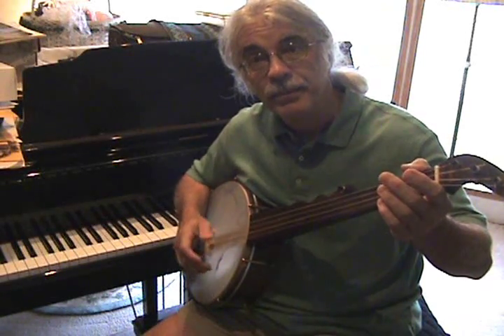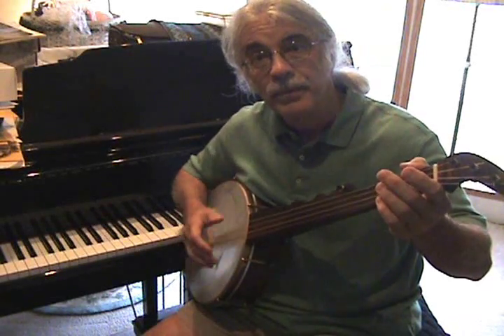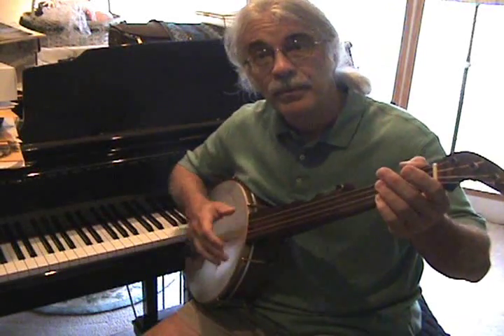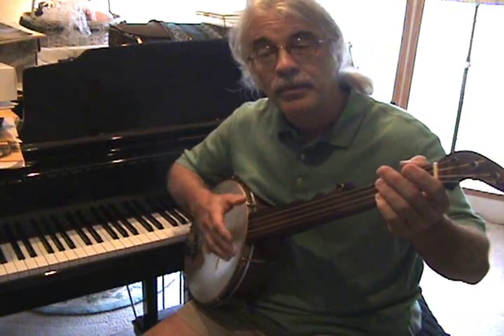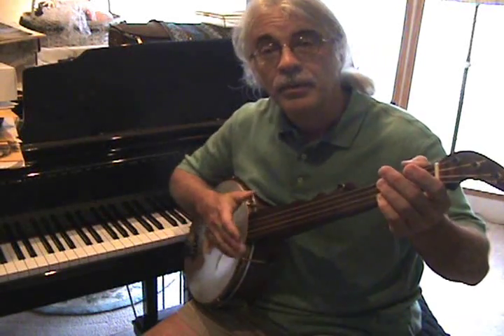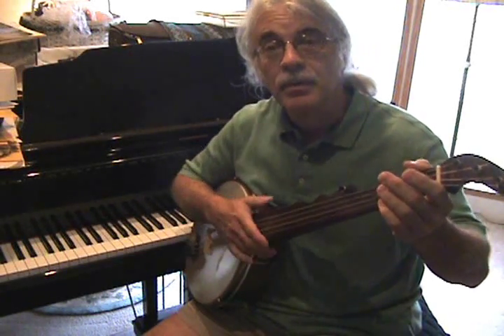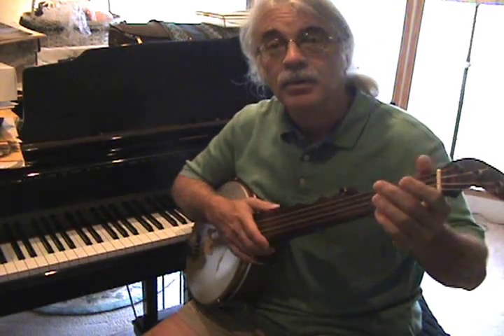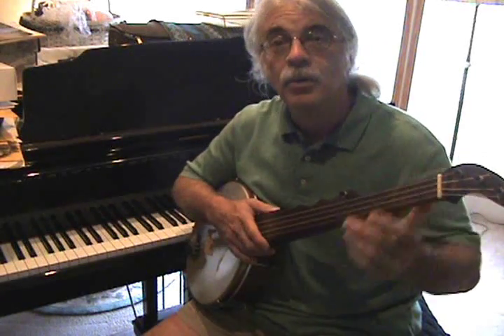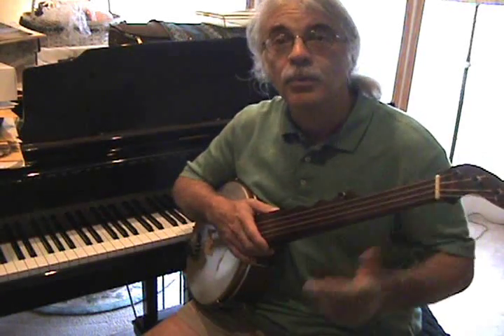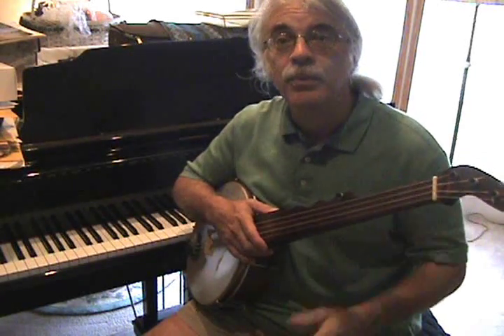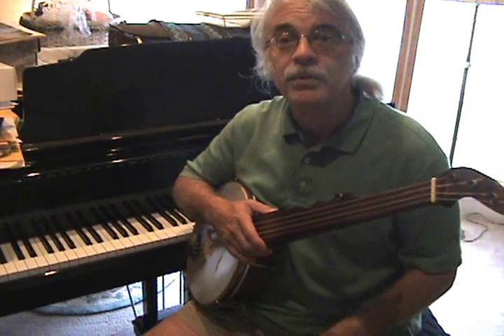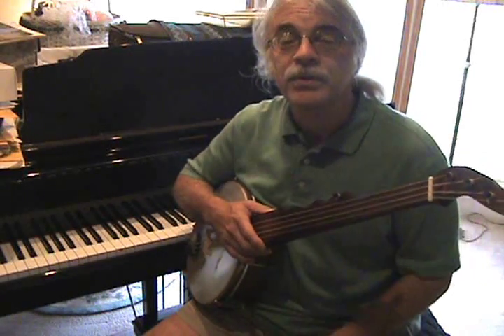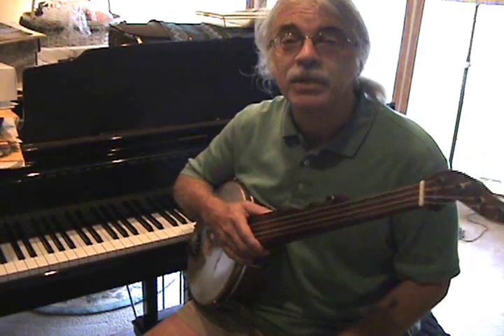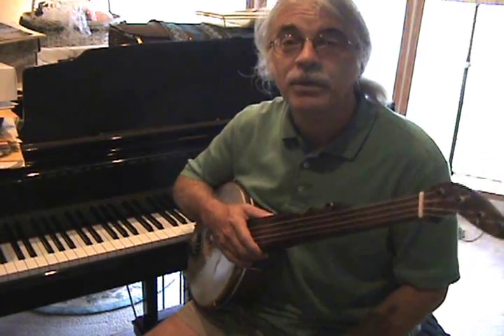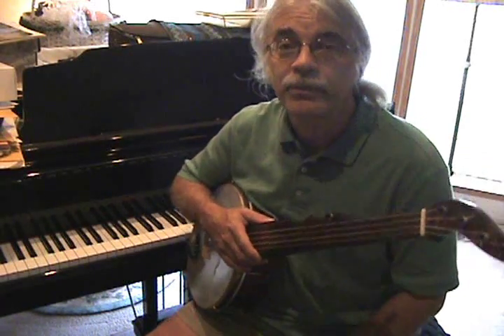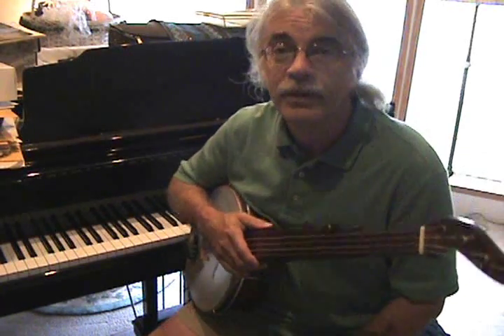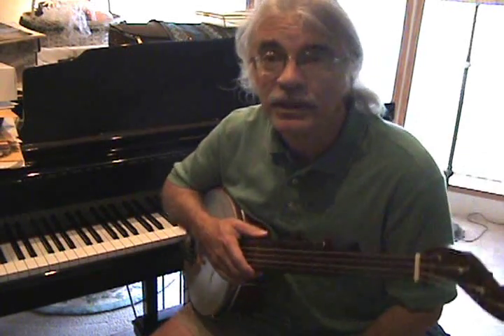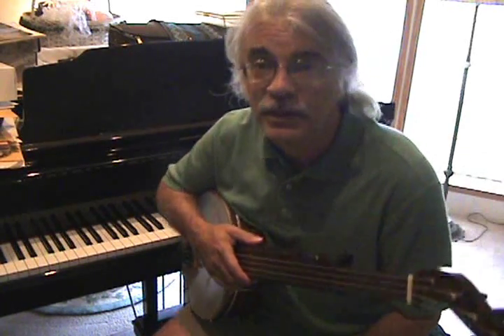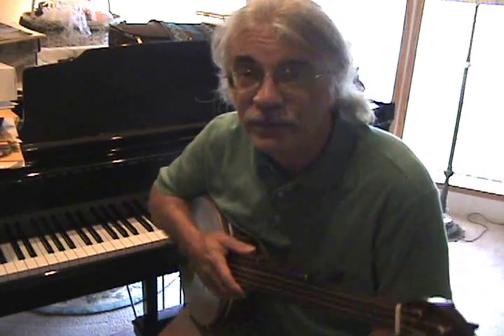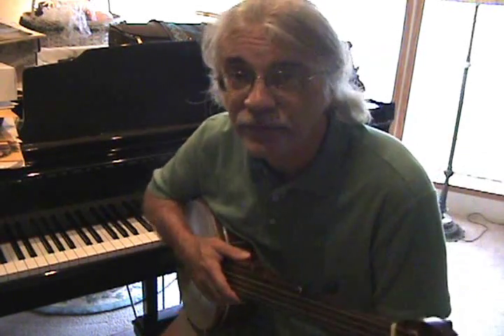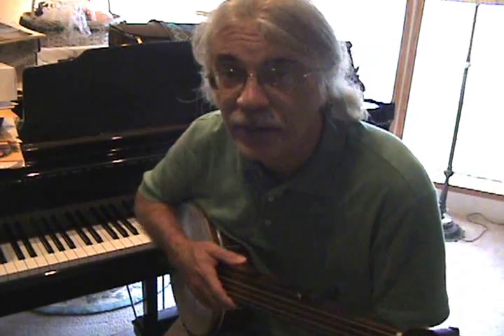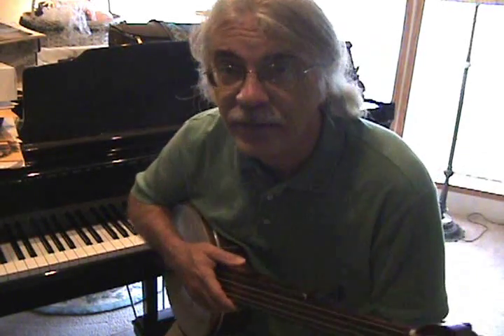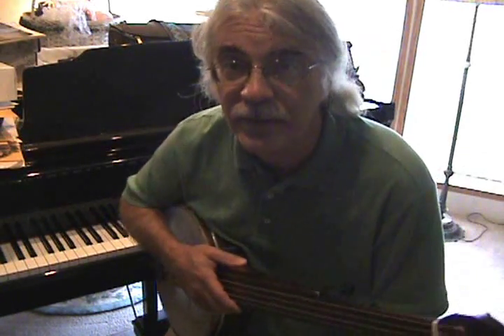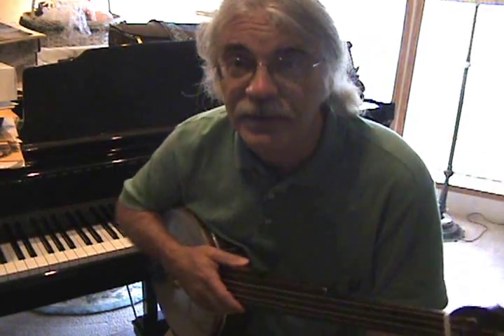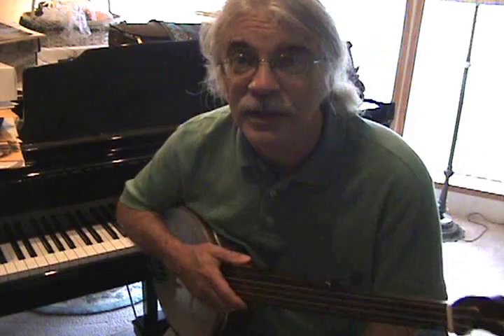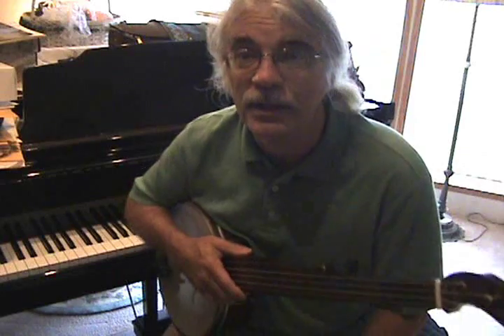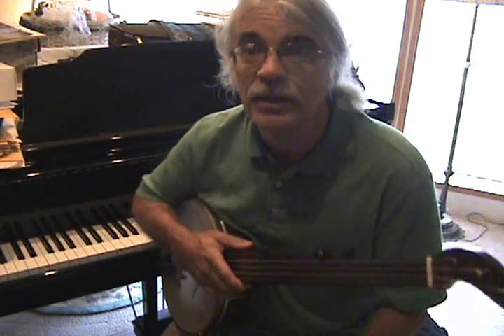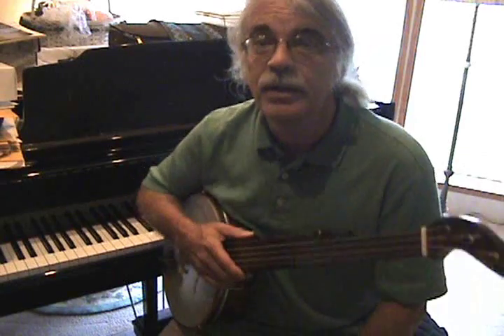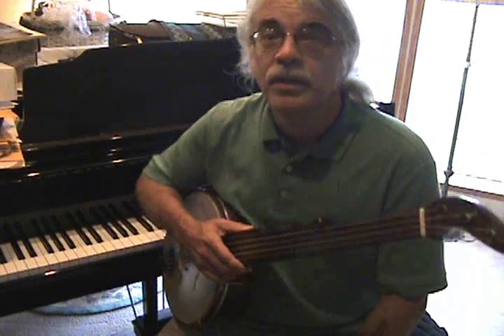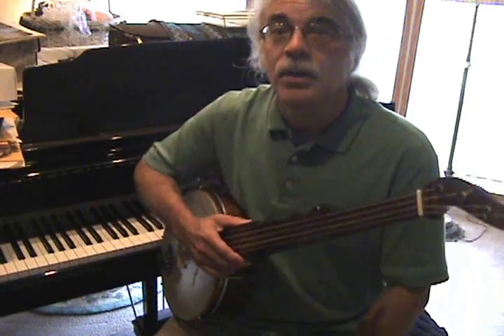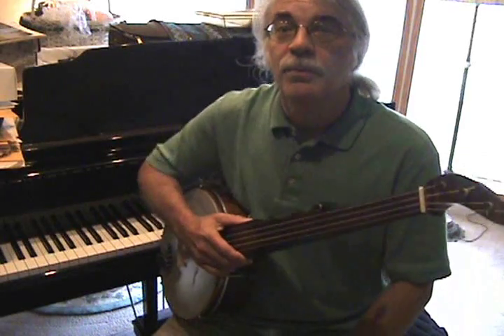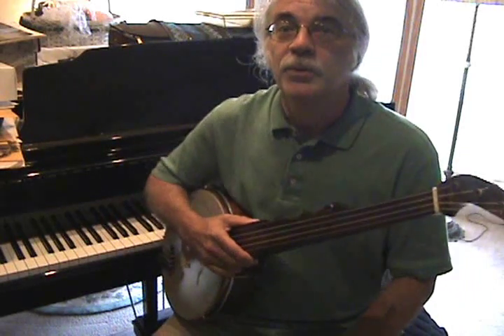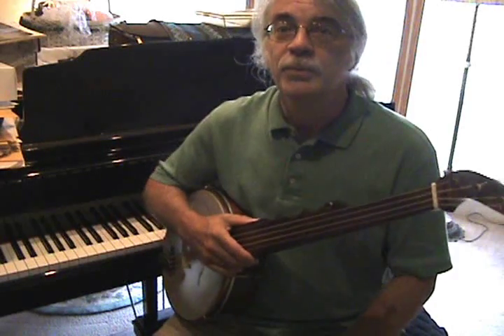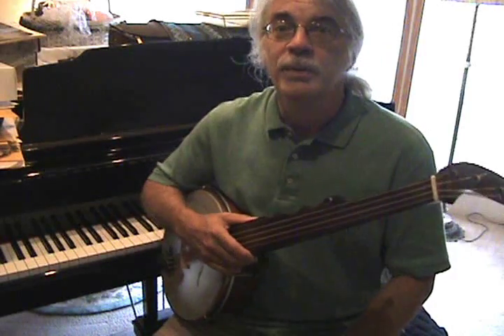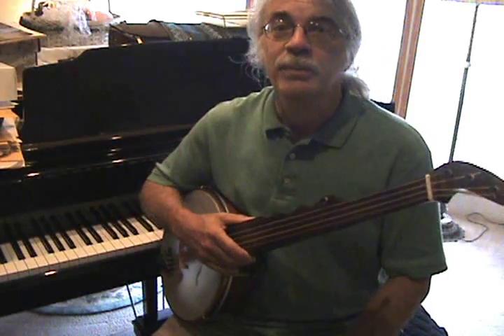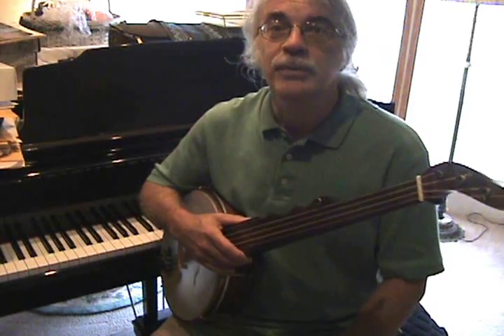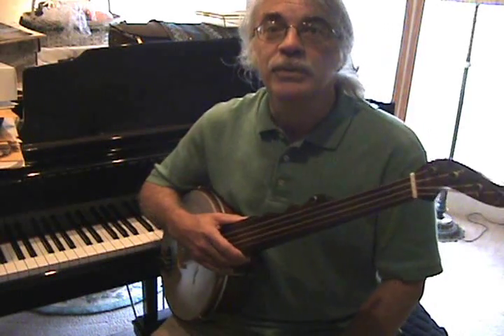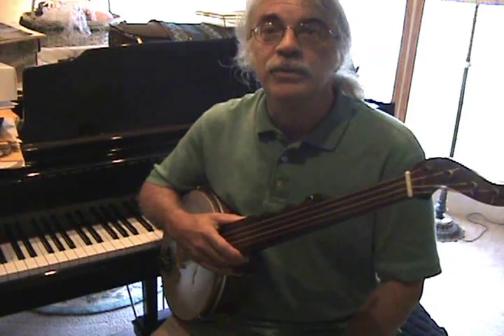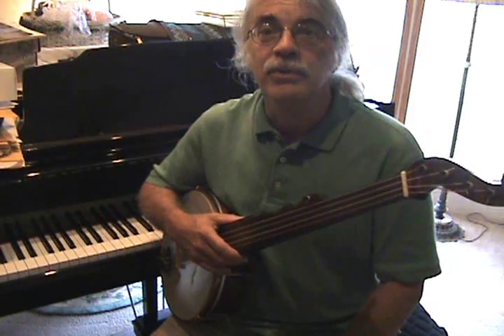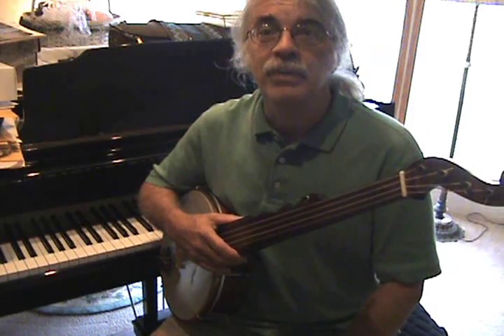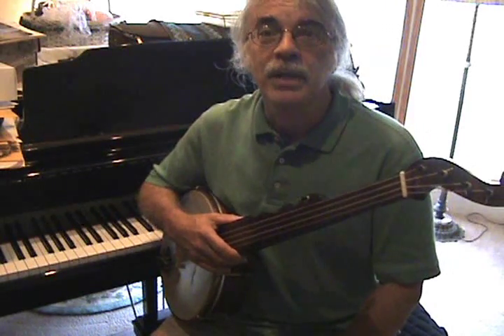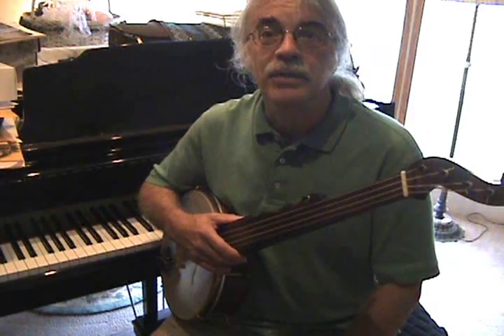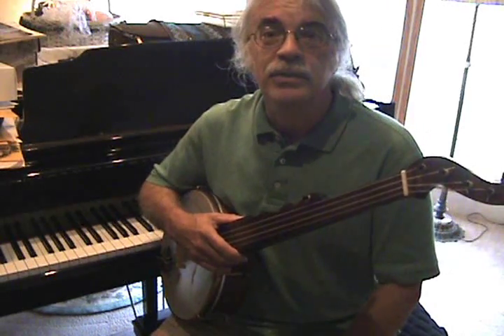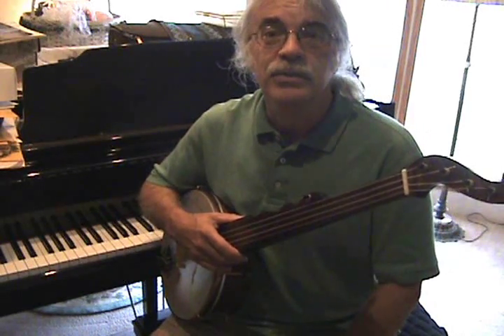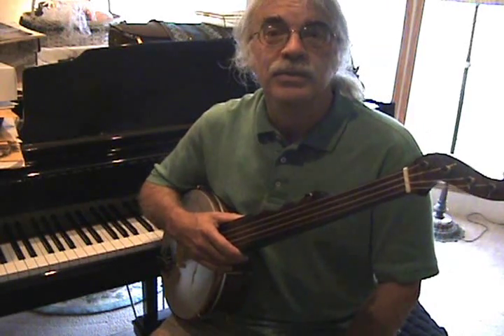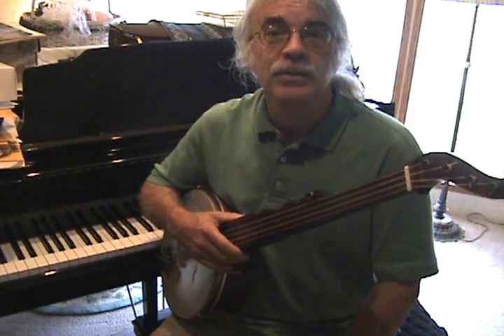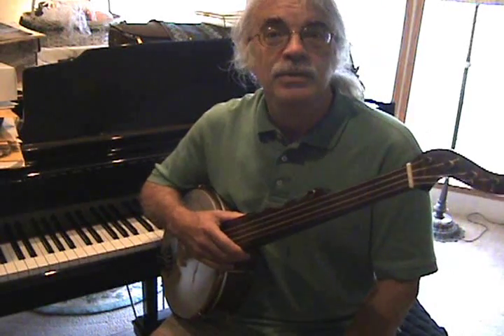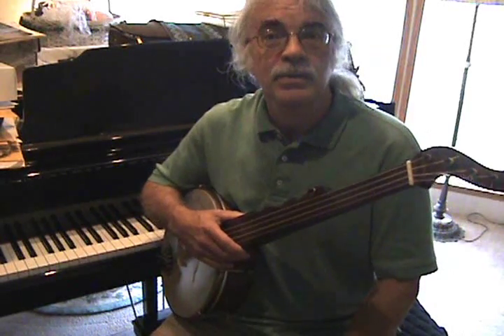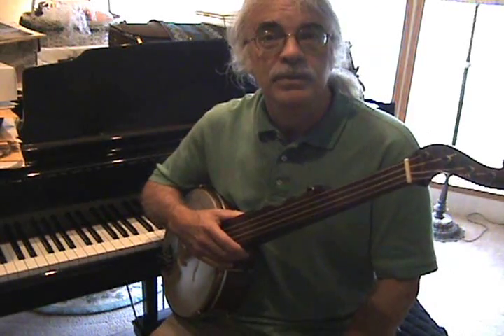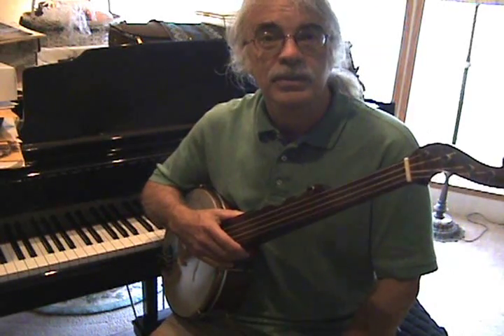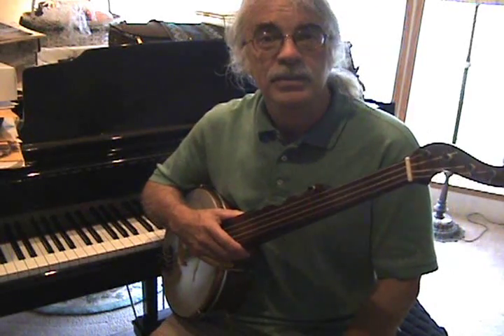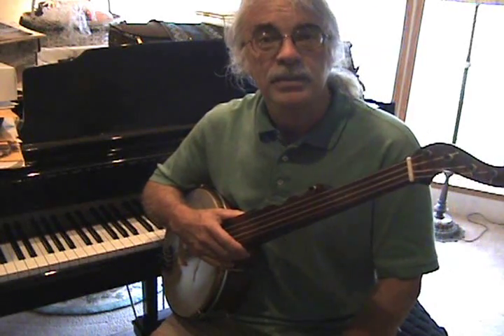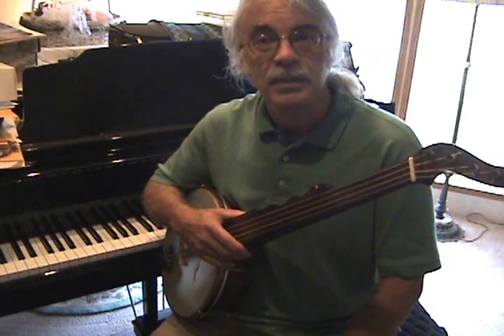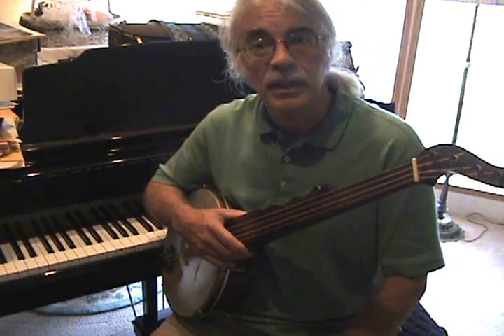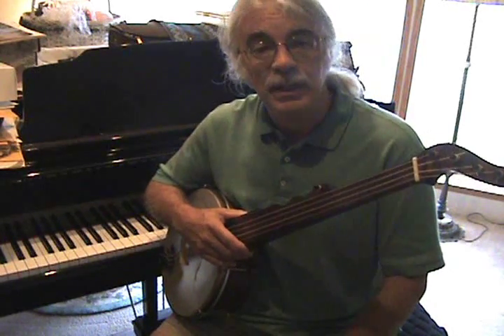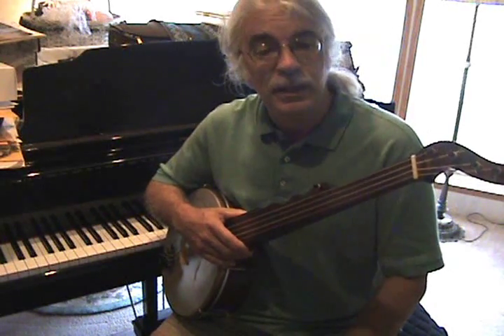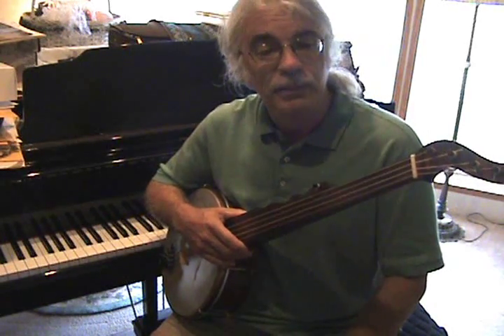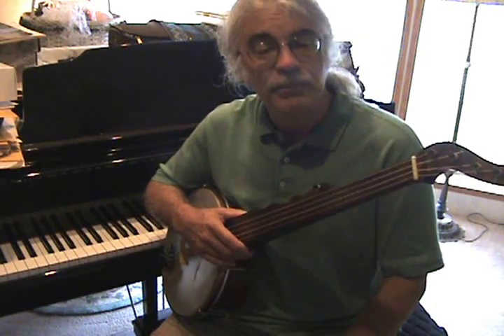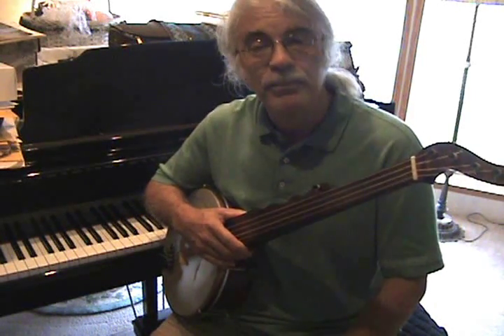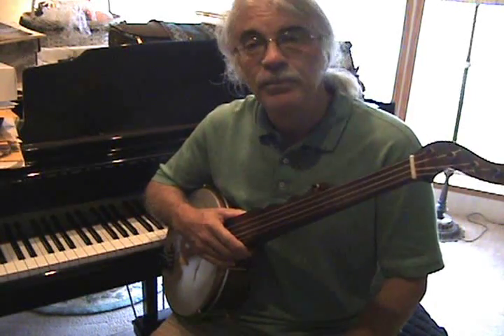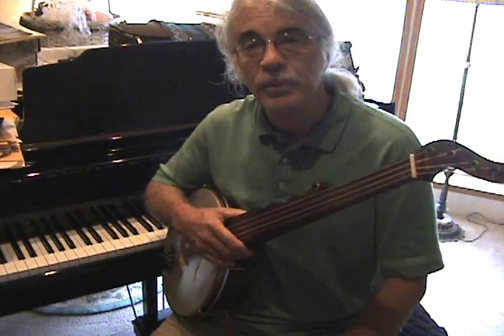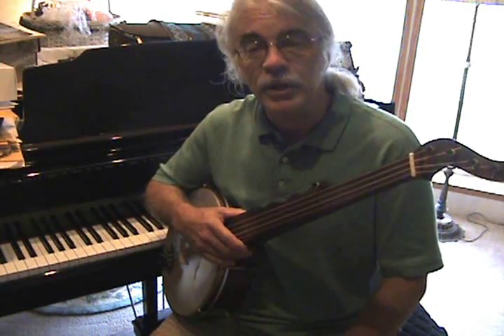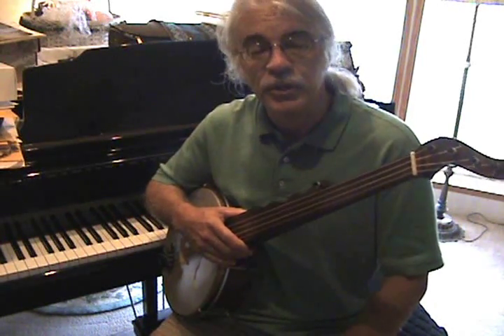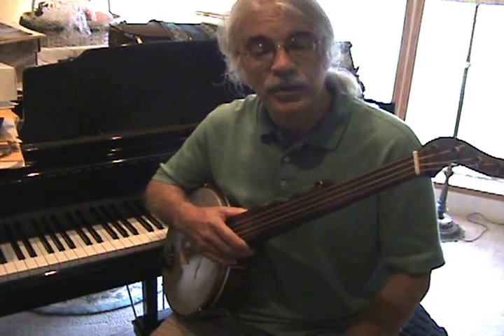I hope this is helpful, and you'll find that most people tune their banjos to this pitch.